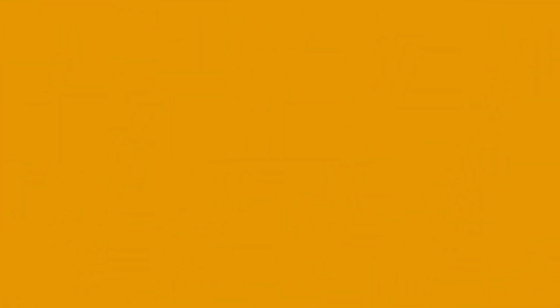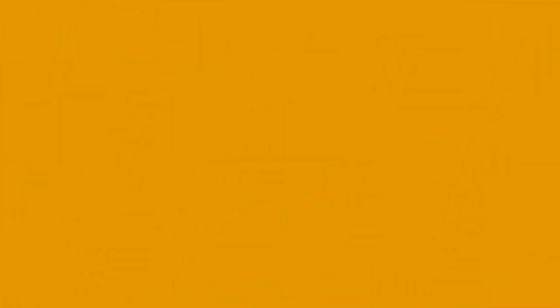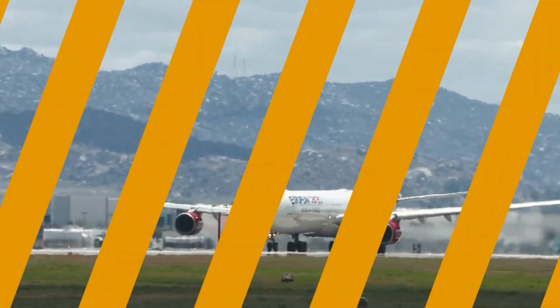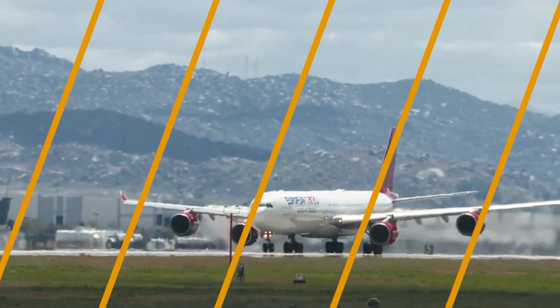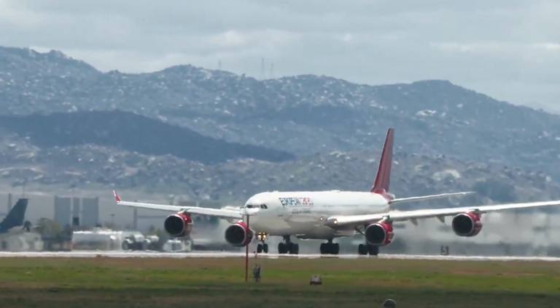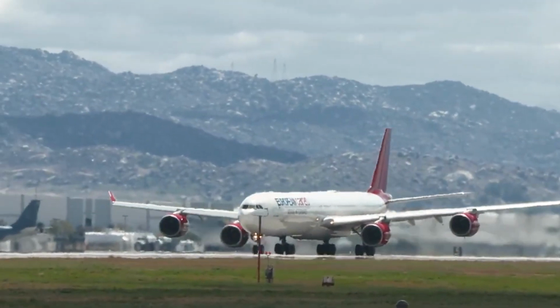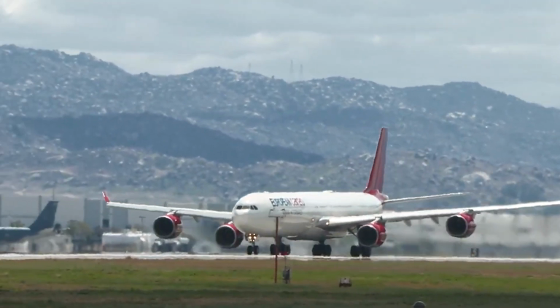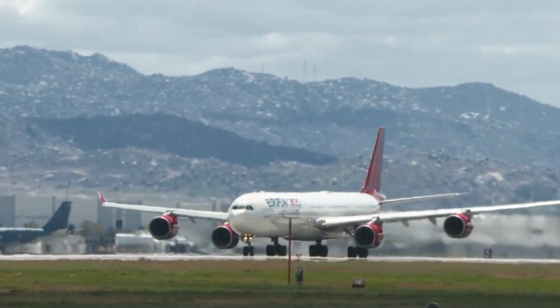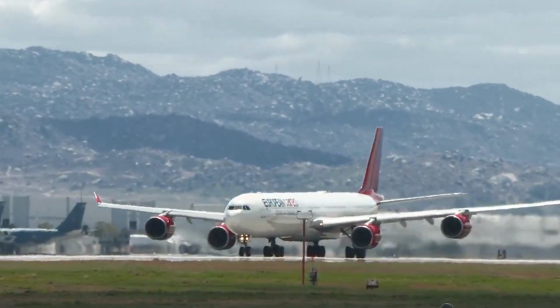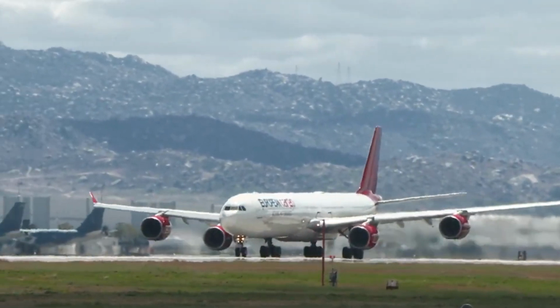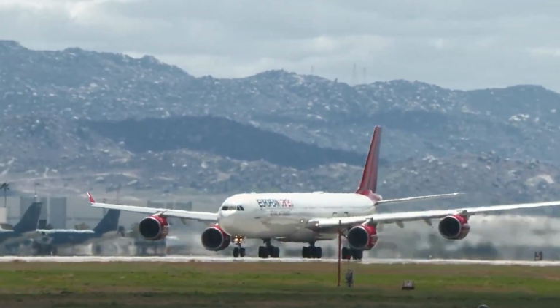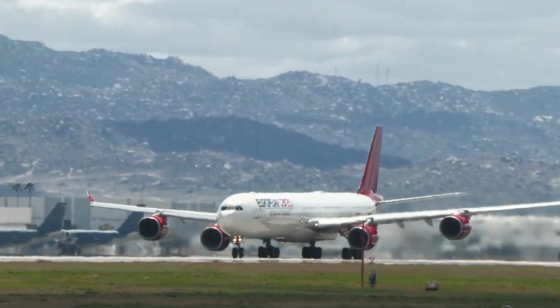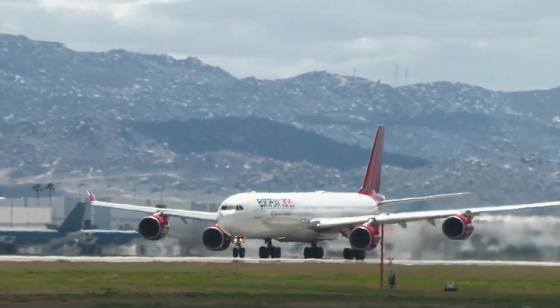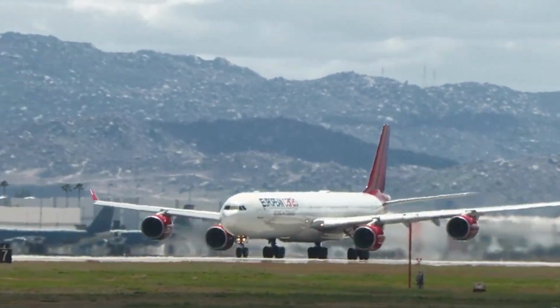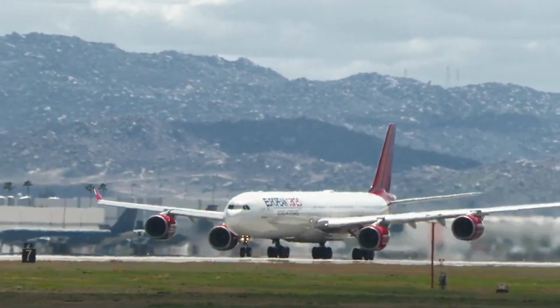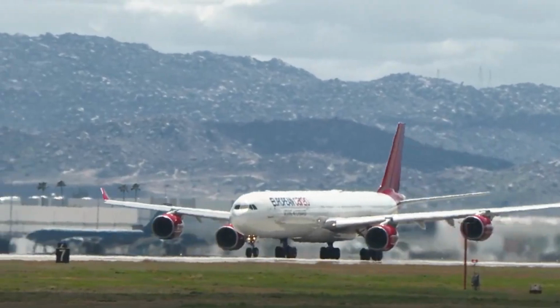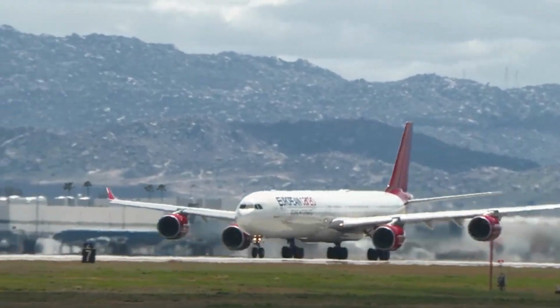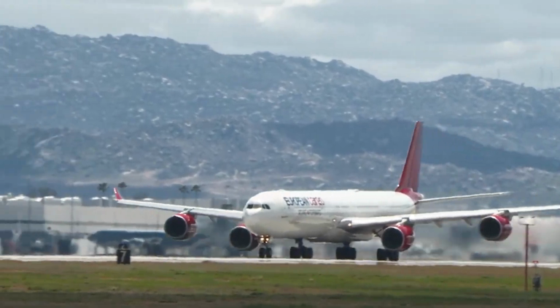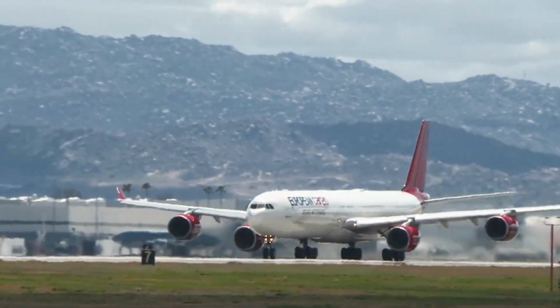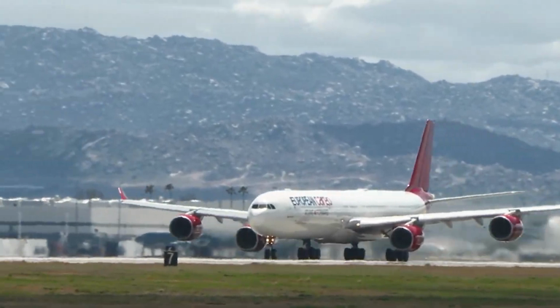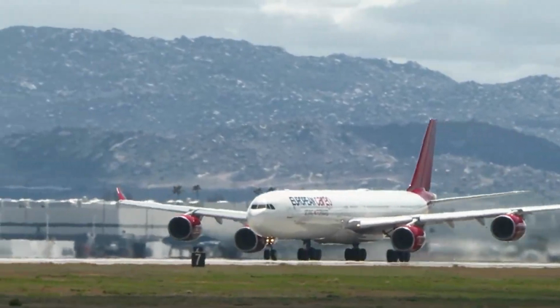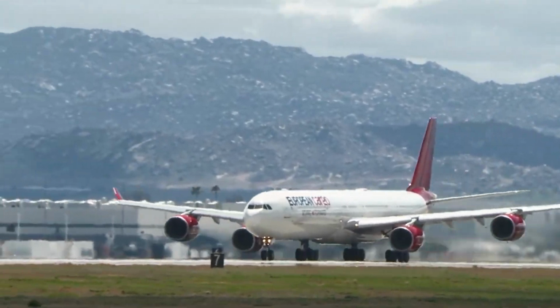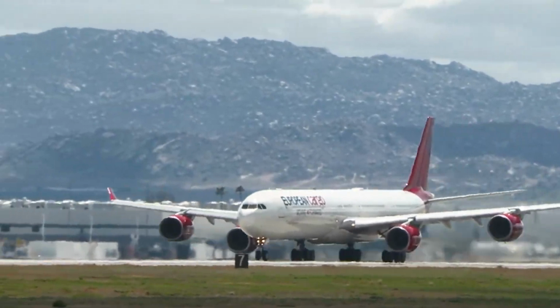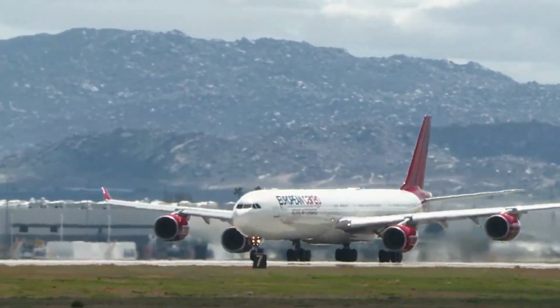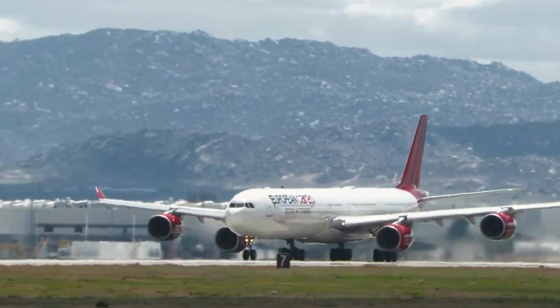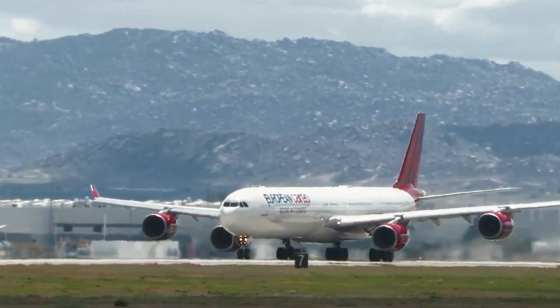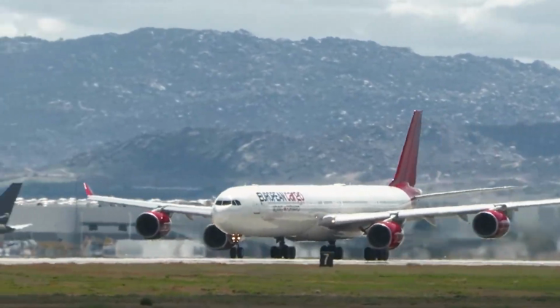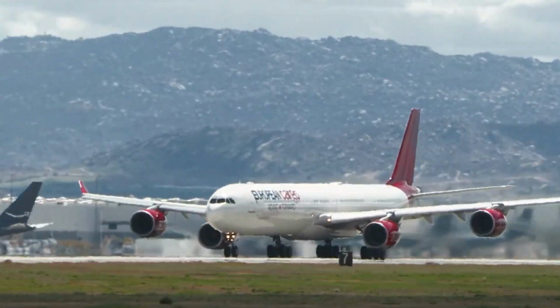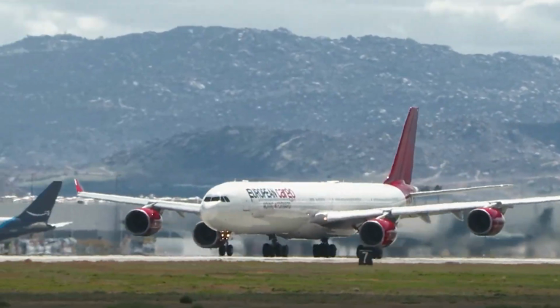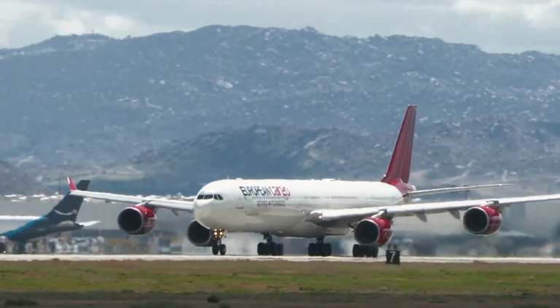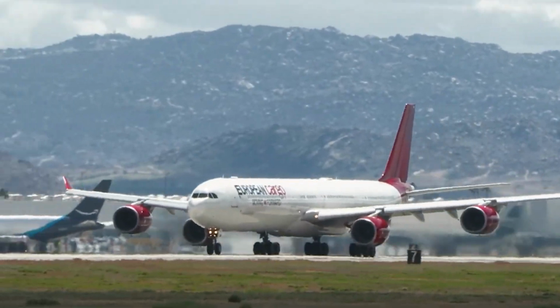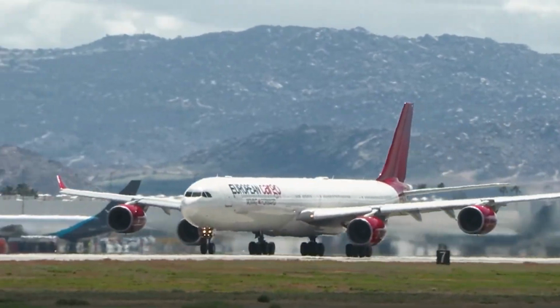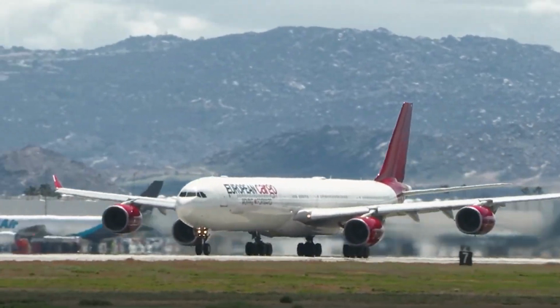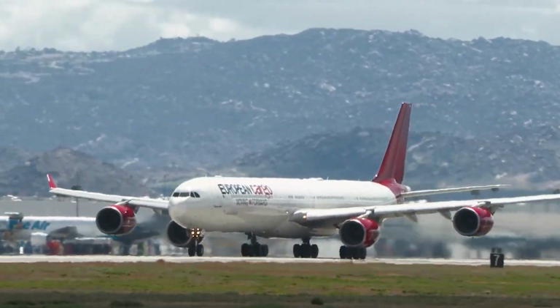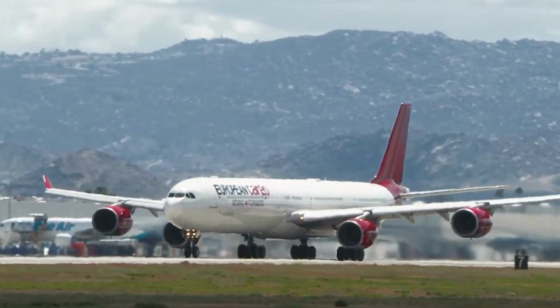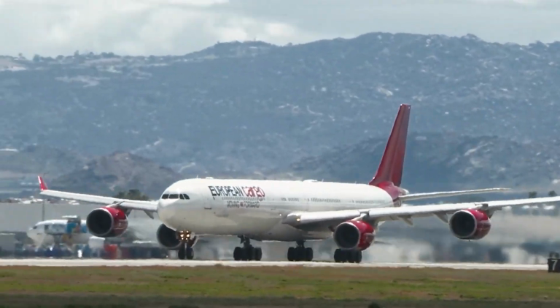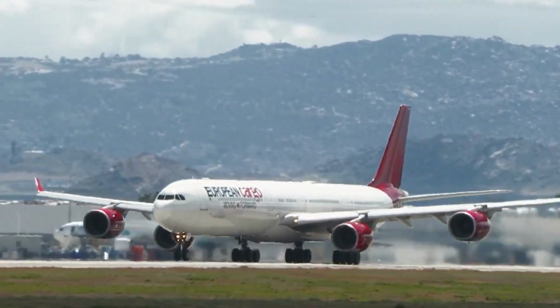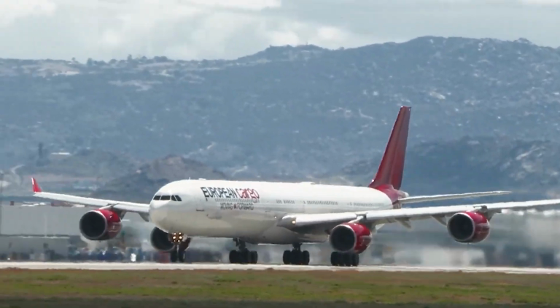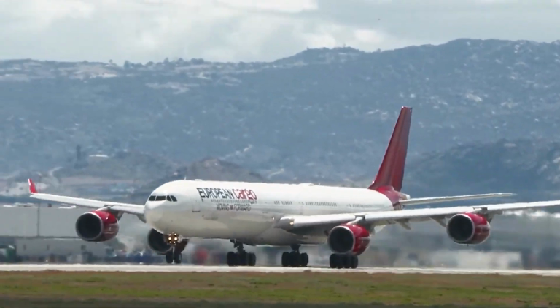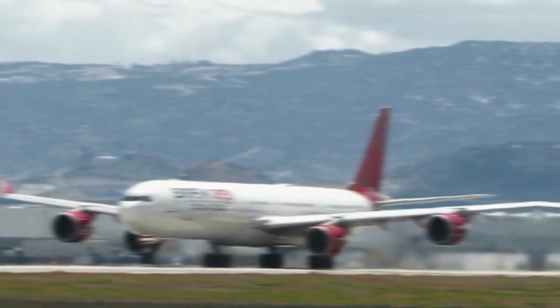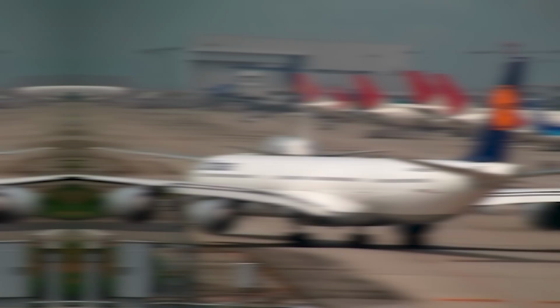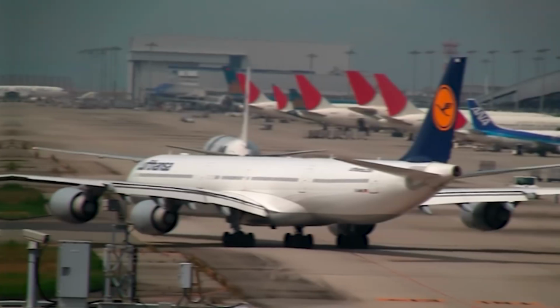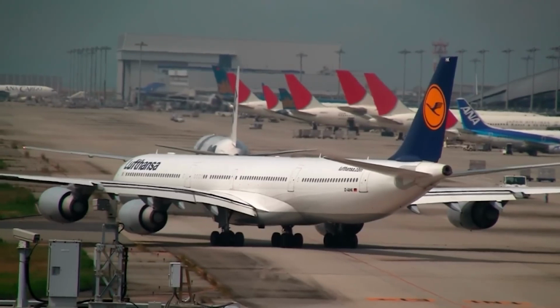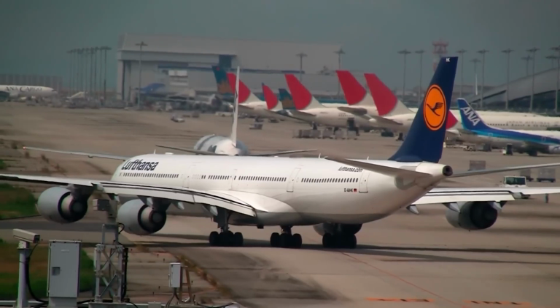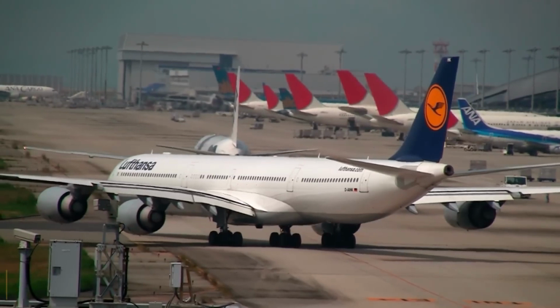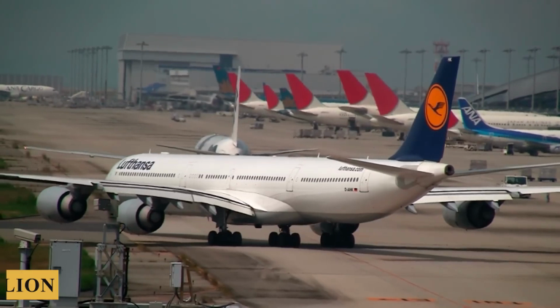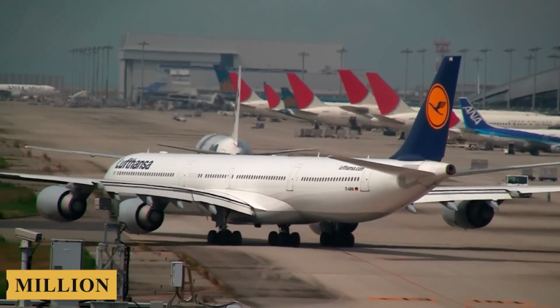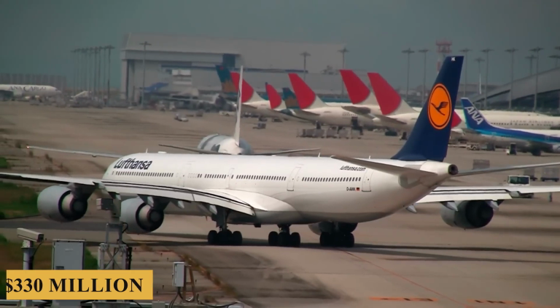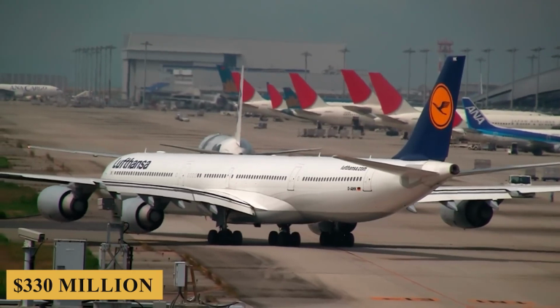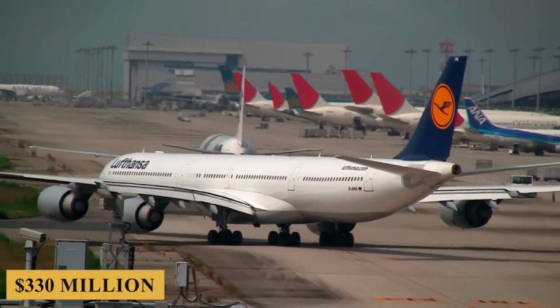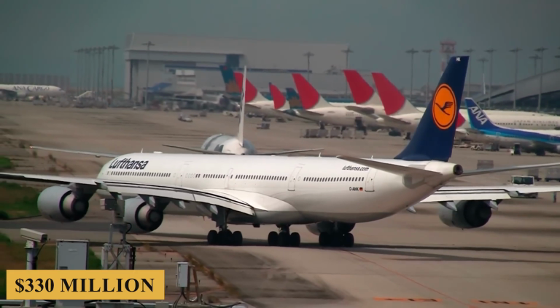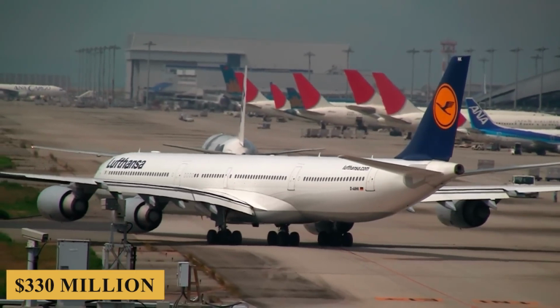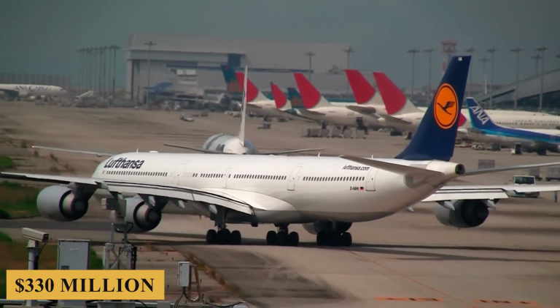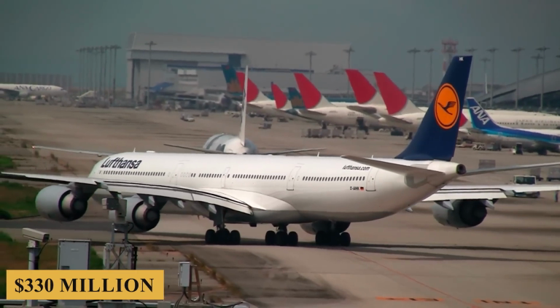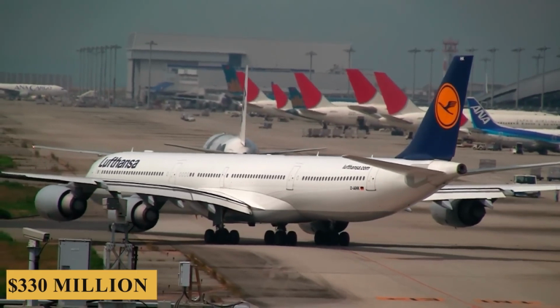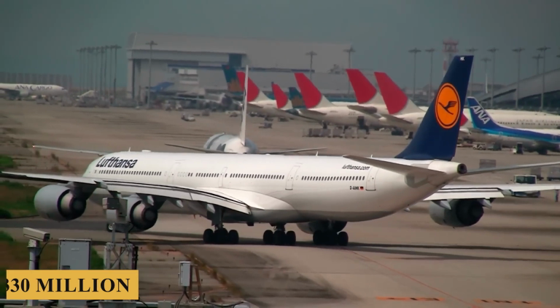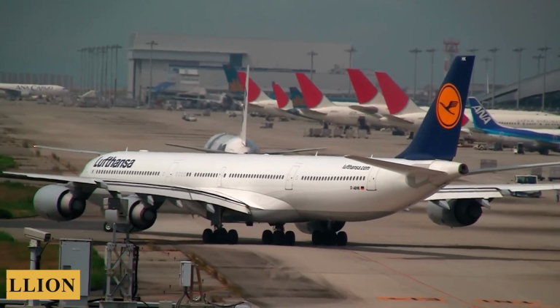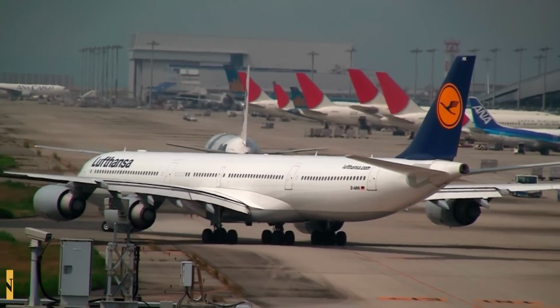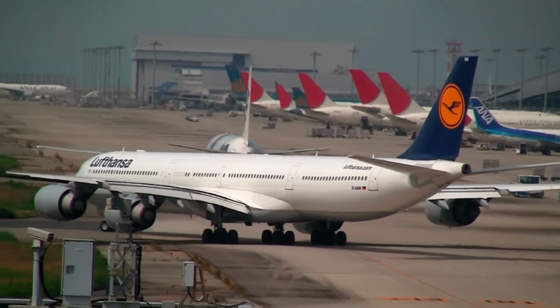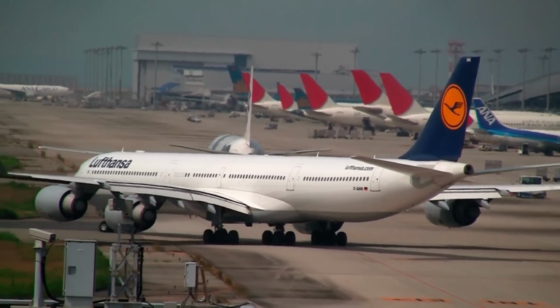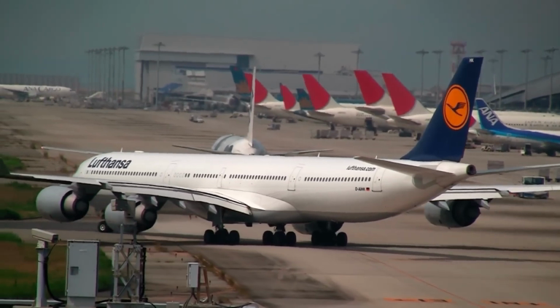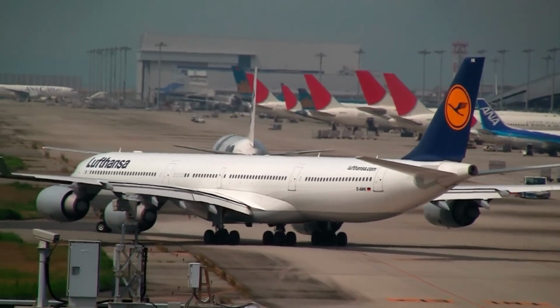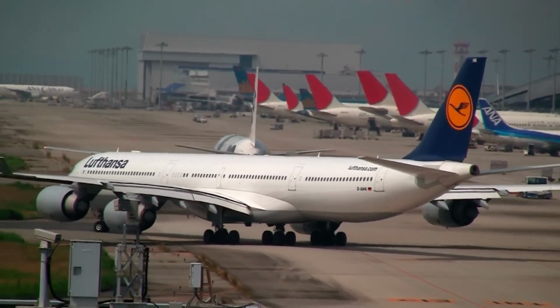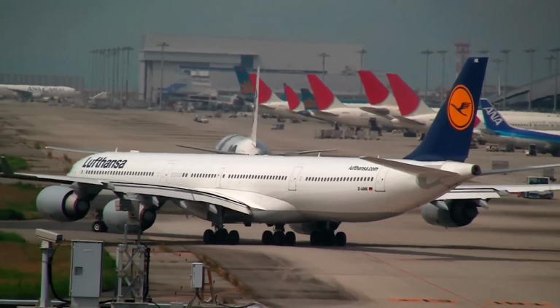The base purchase price for a new Airbus A340-600 is $330 million before options.